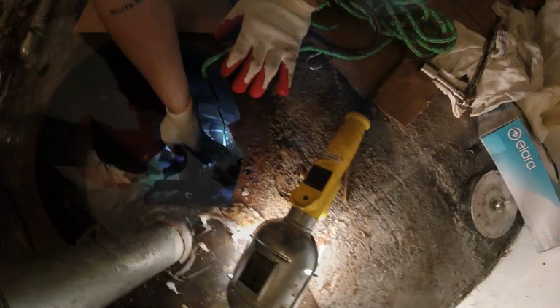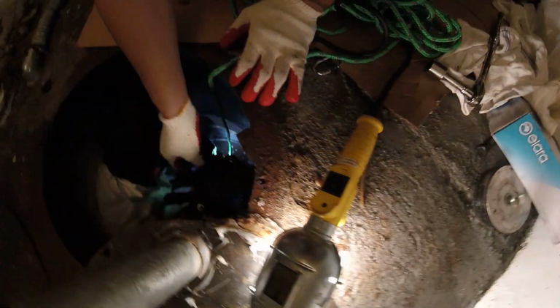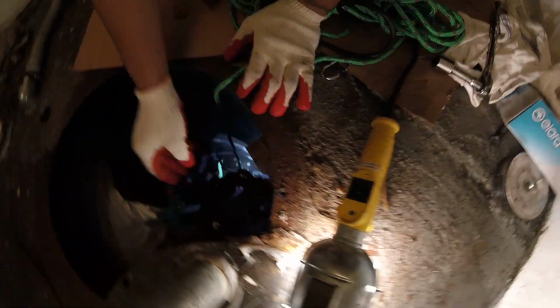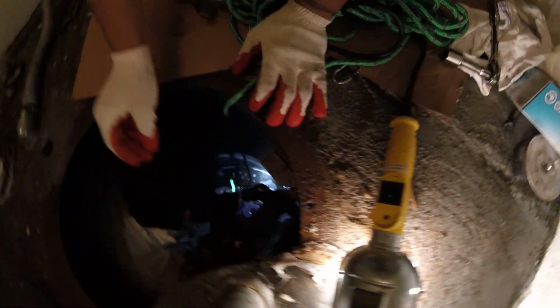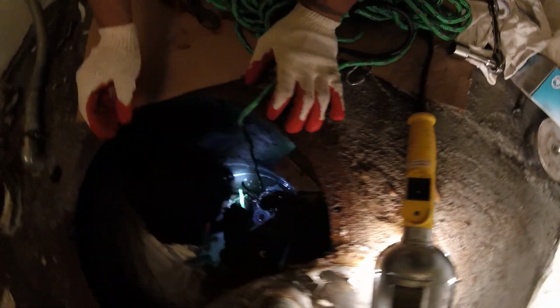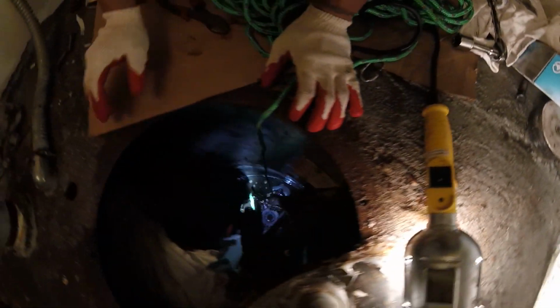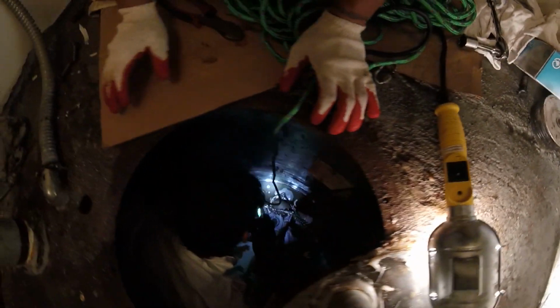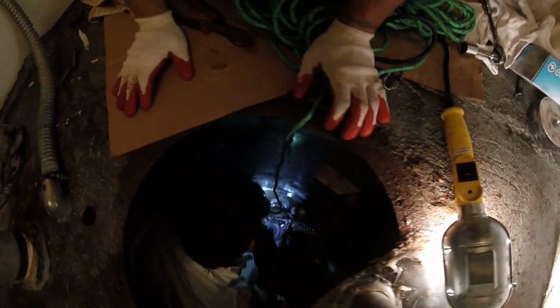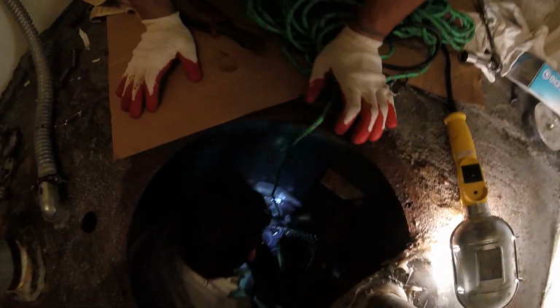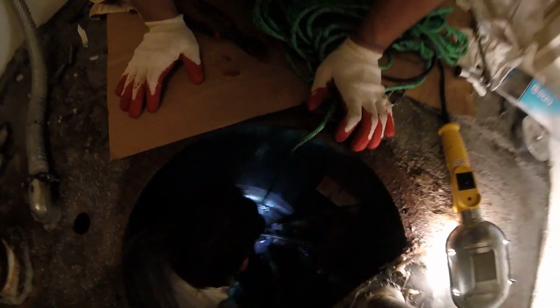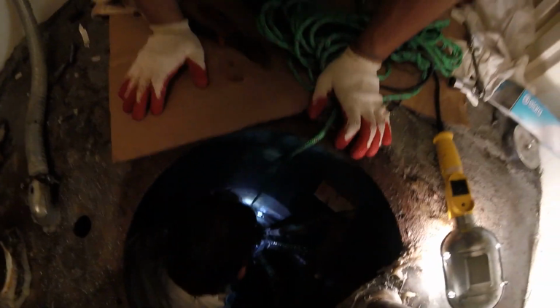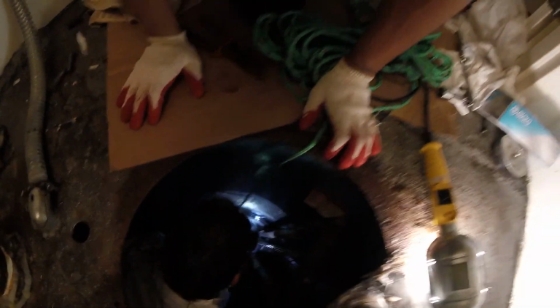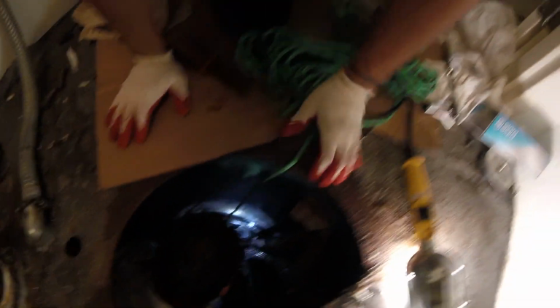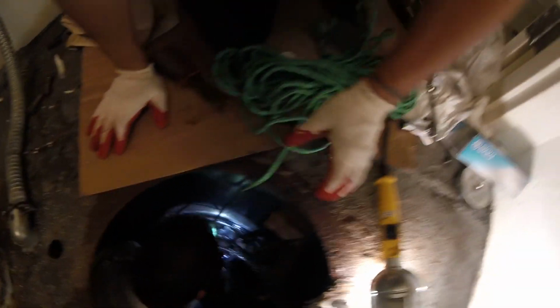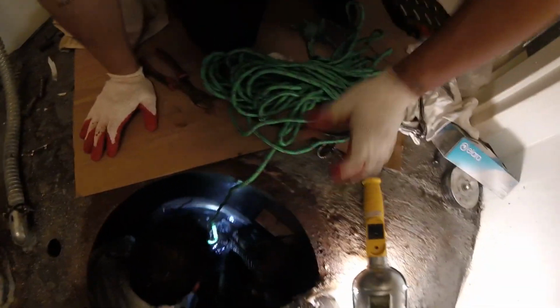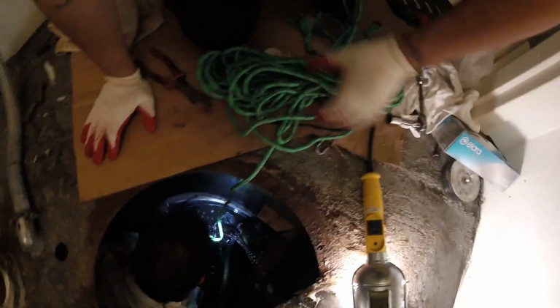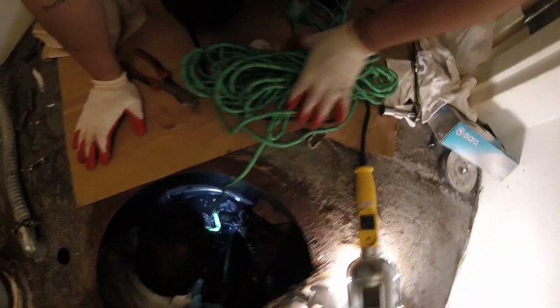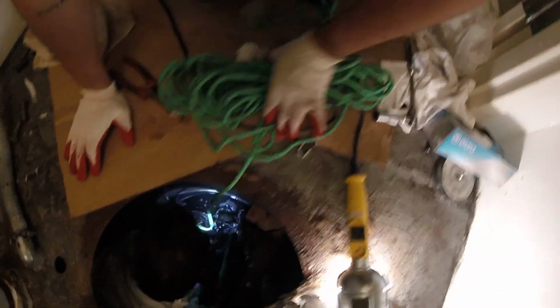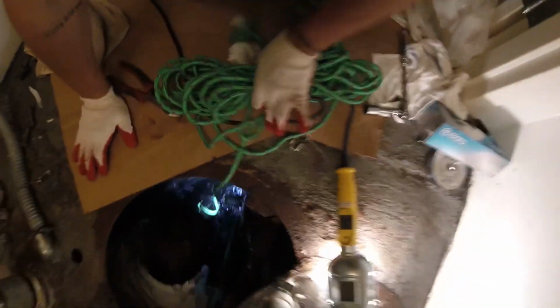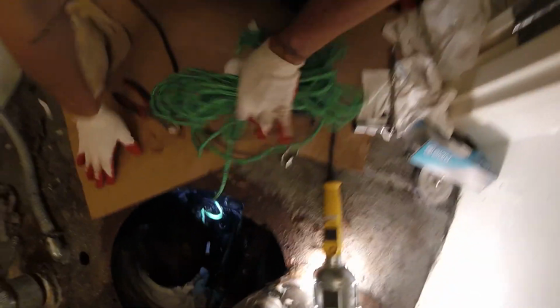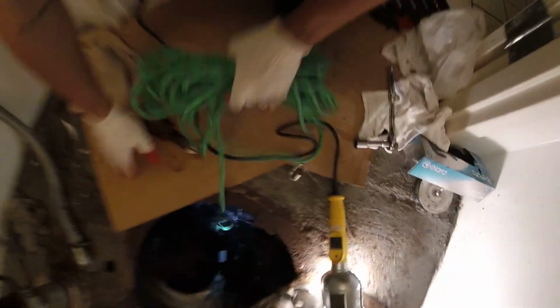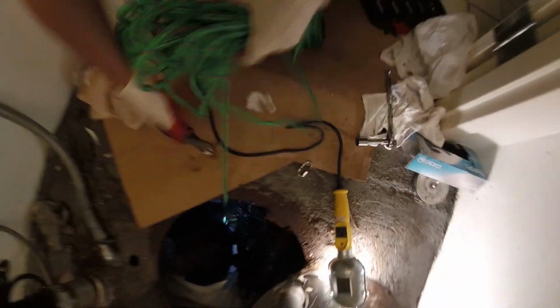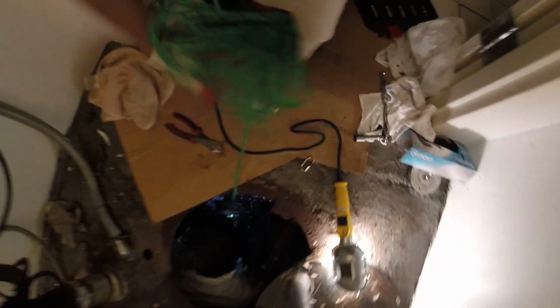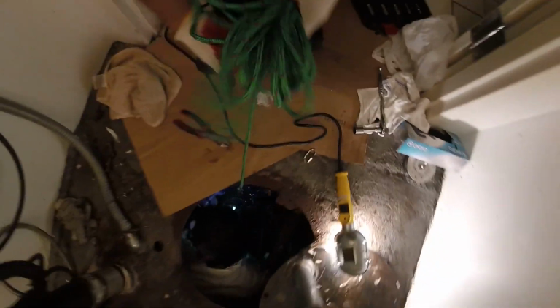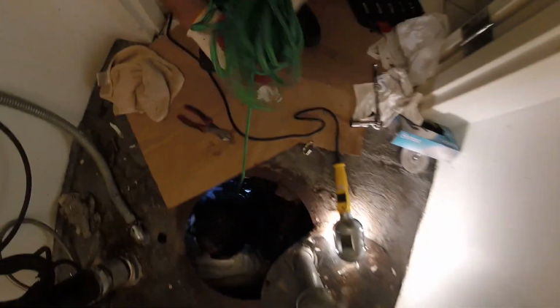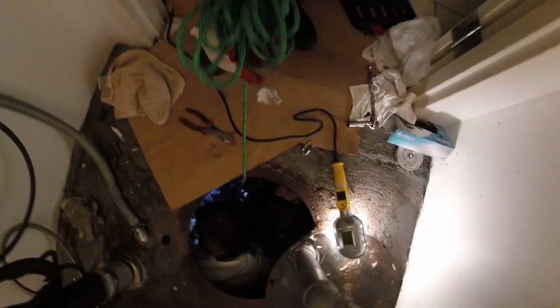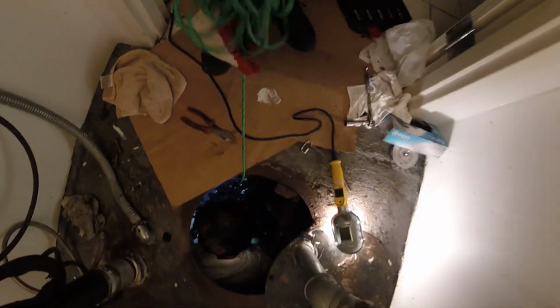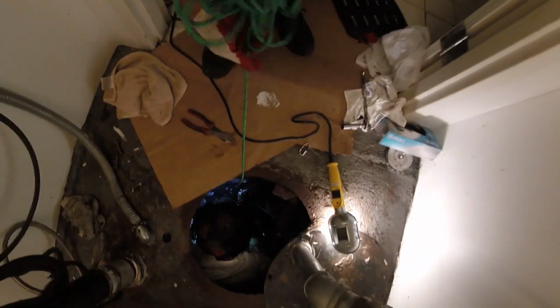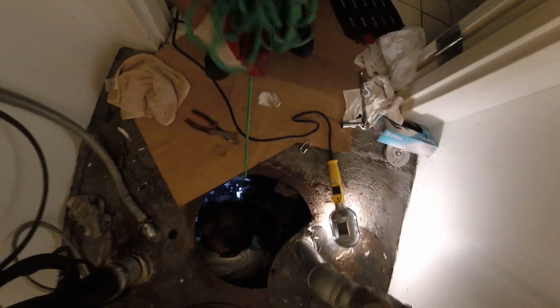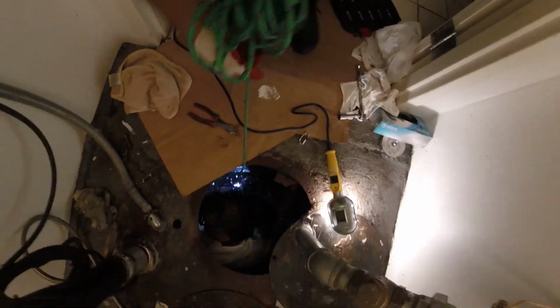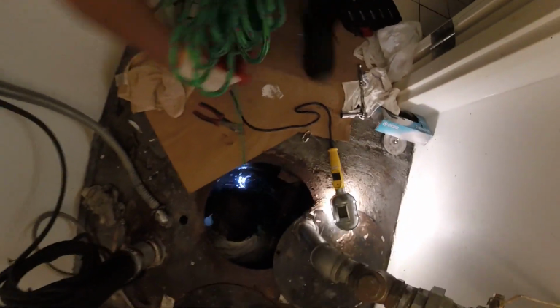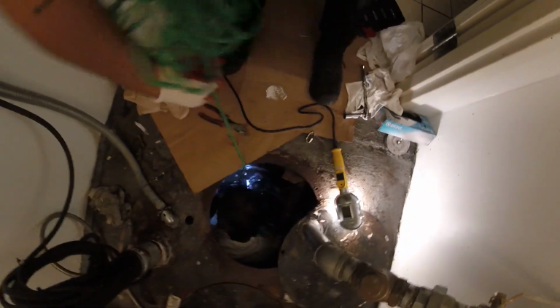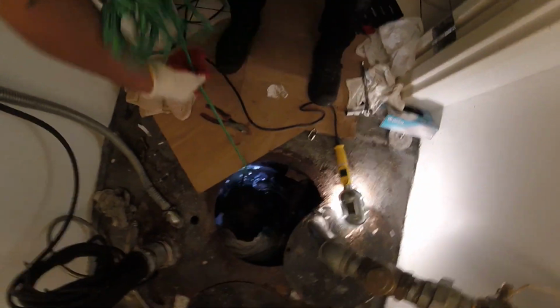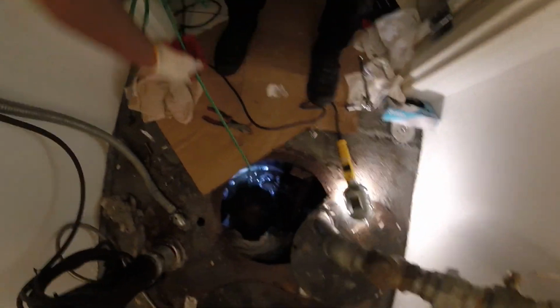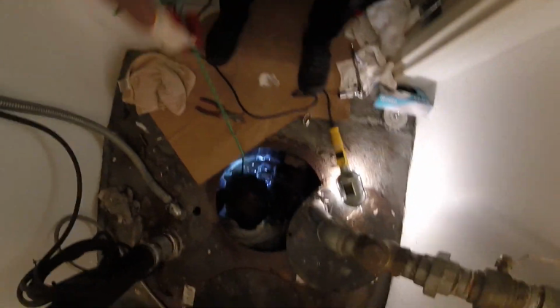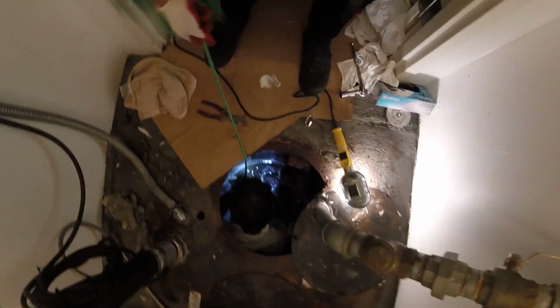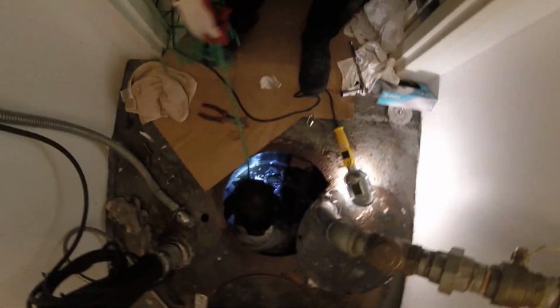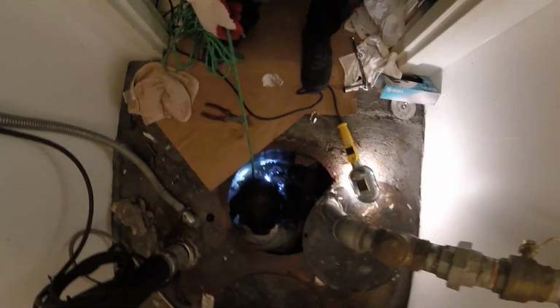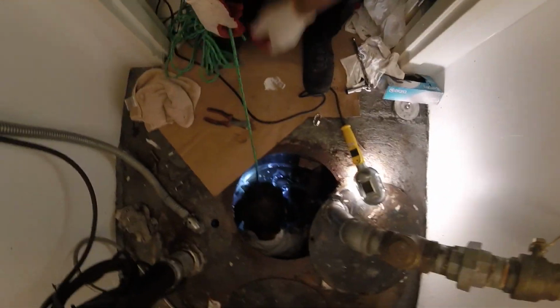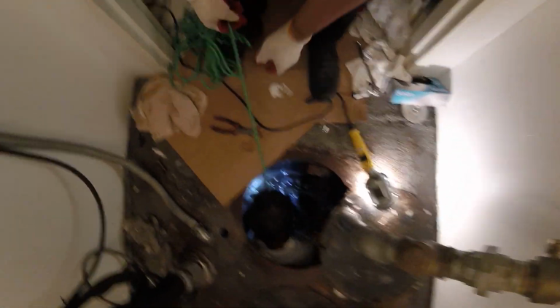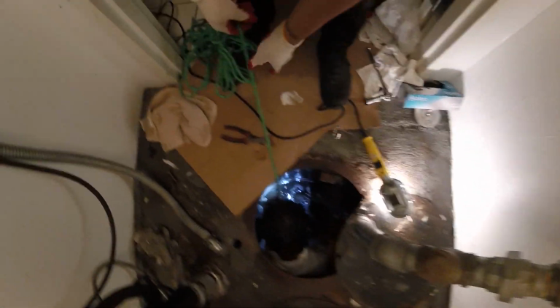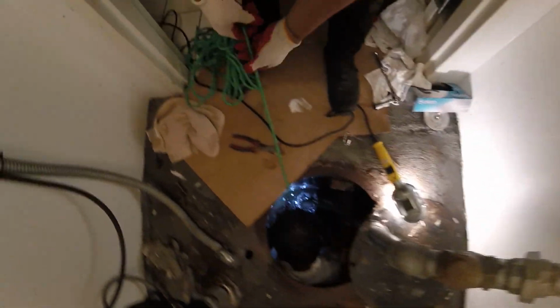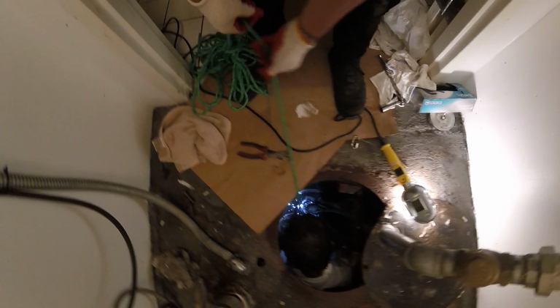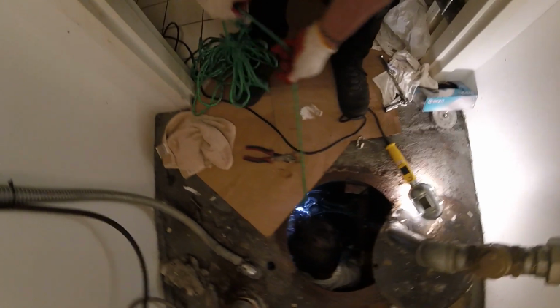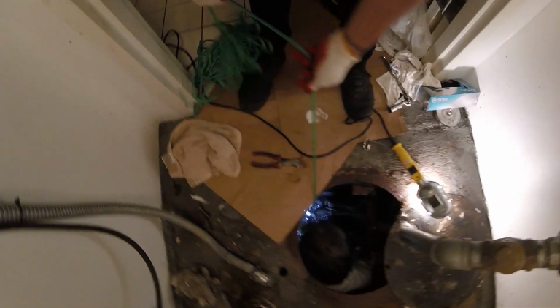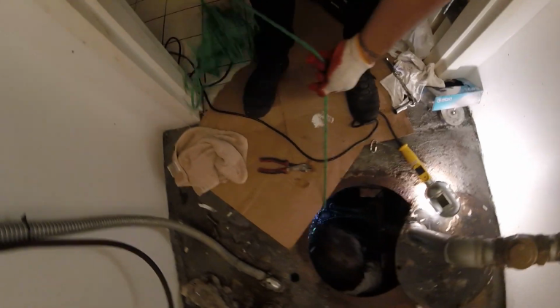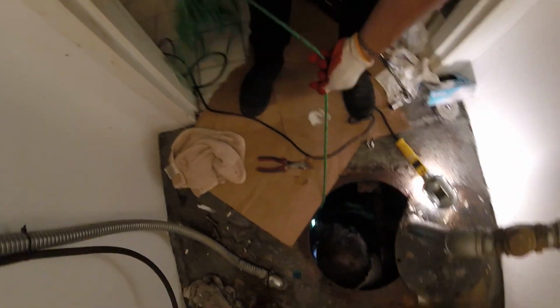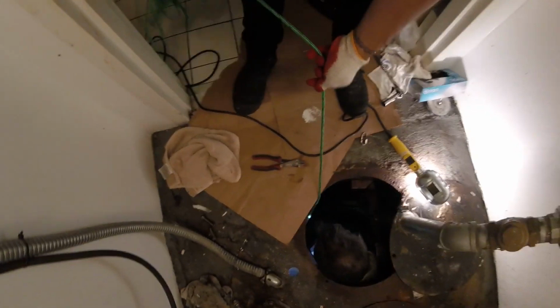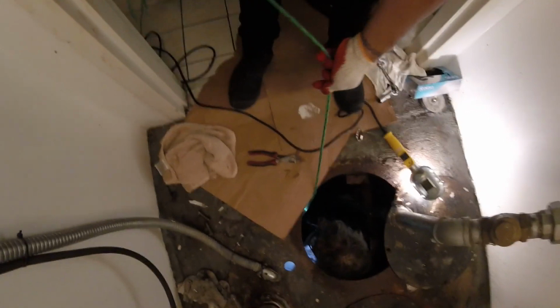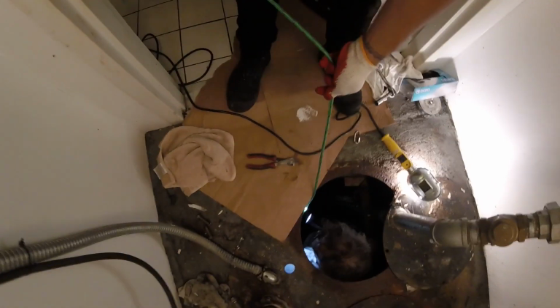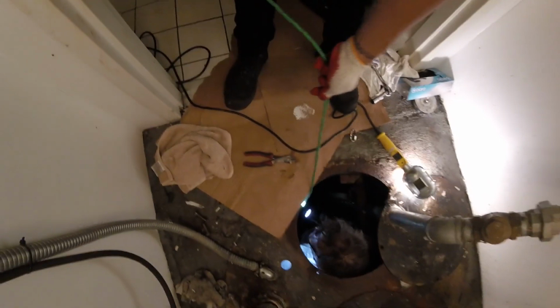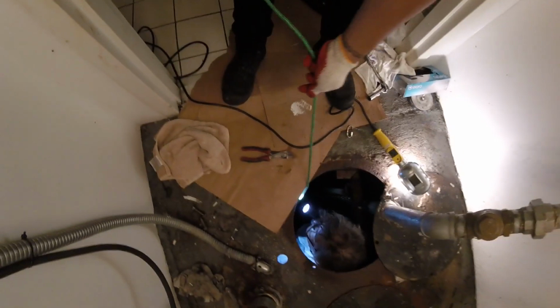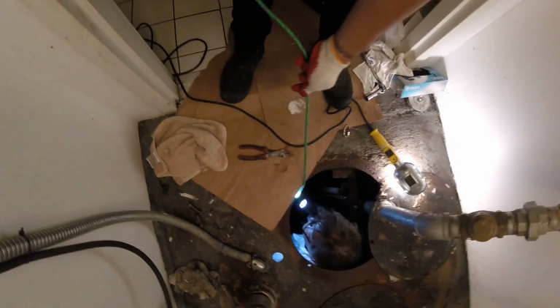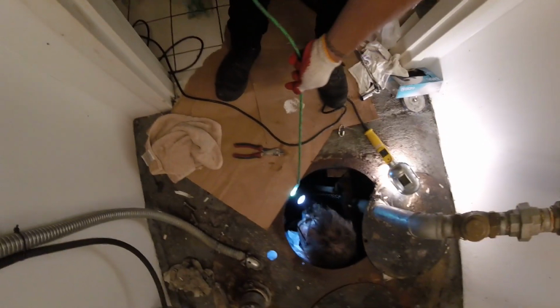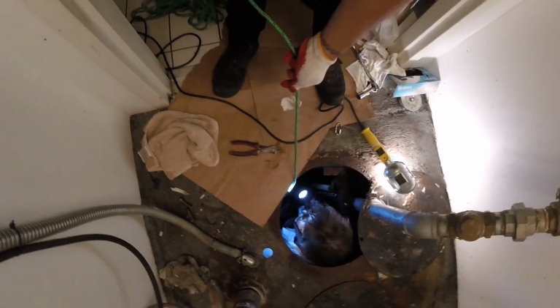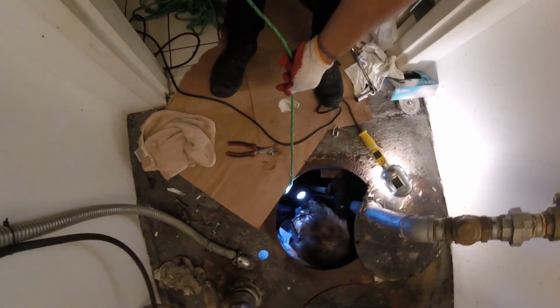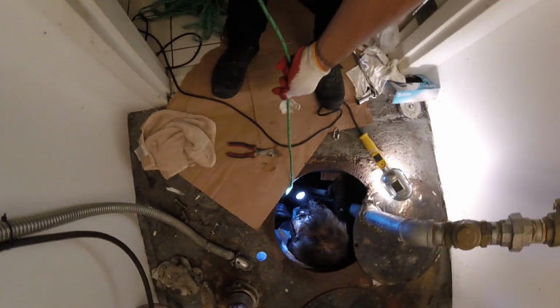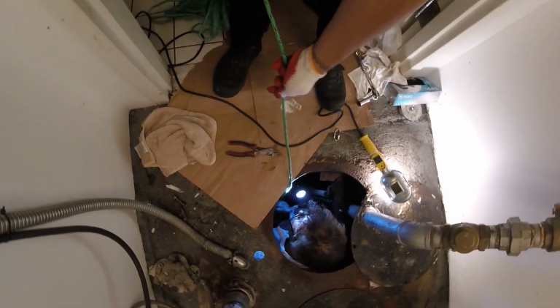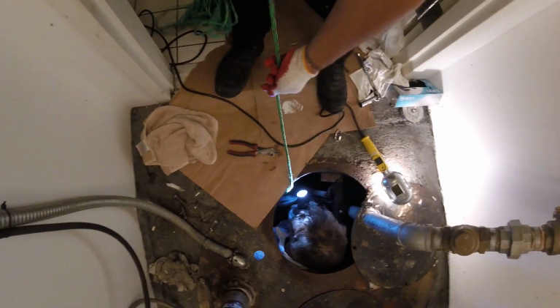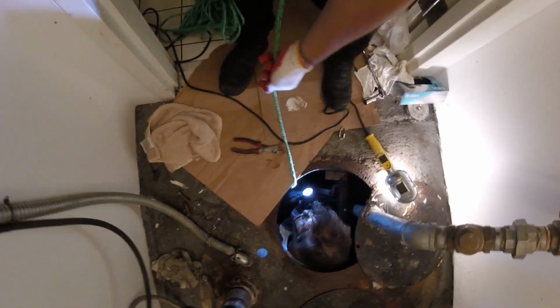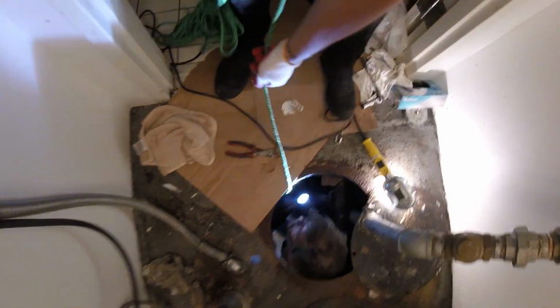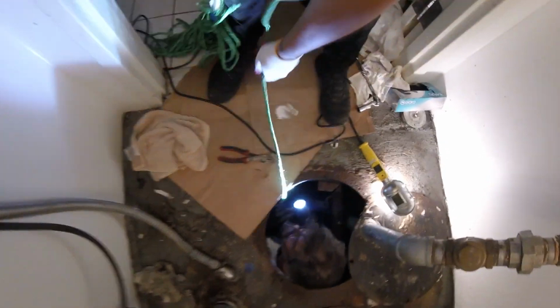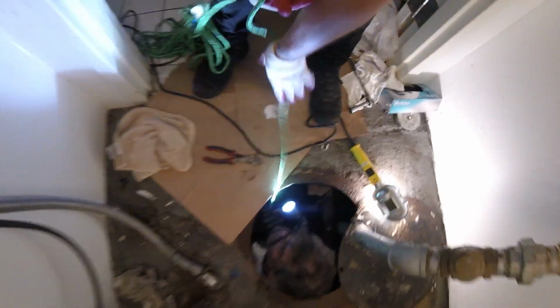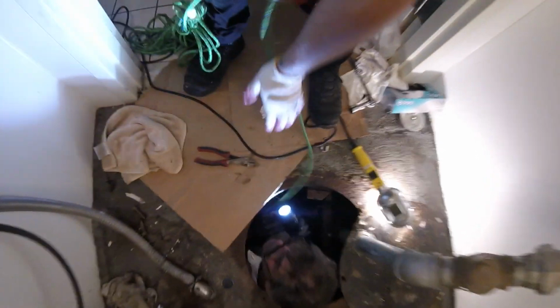Alright, you start lifting — I'll guide you. This wire is going to be too short. Give me the snips.